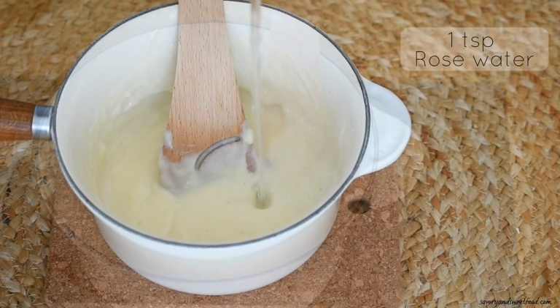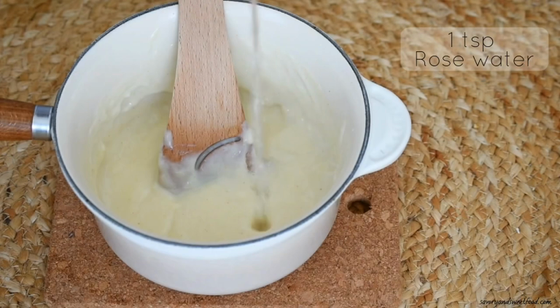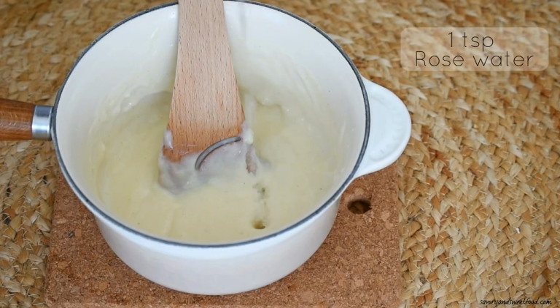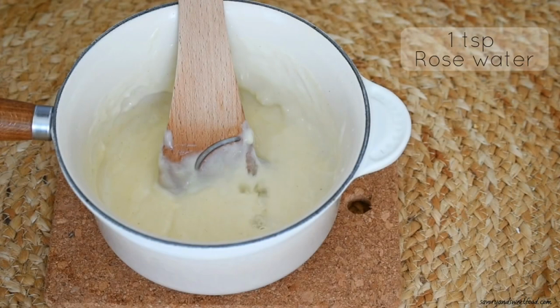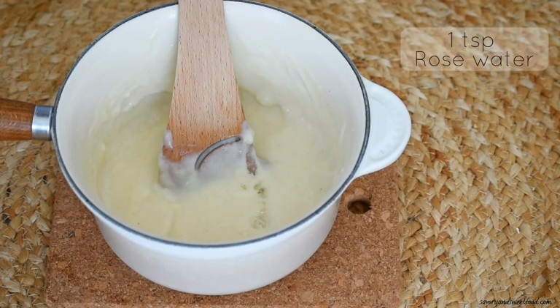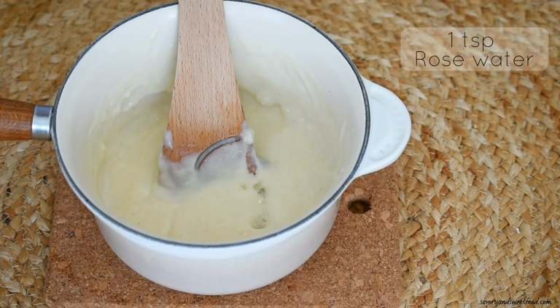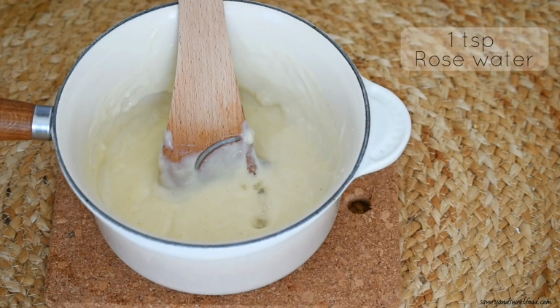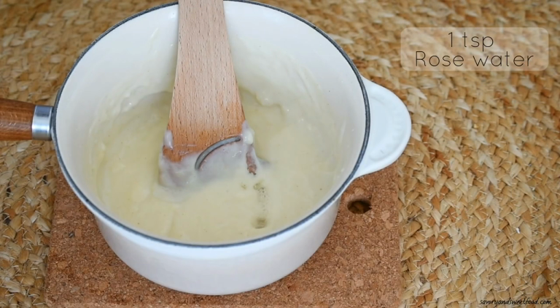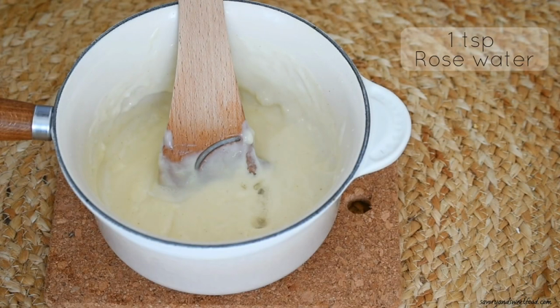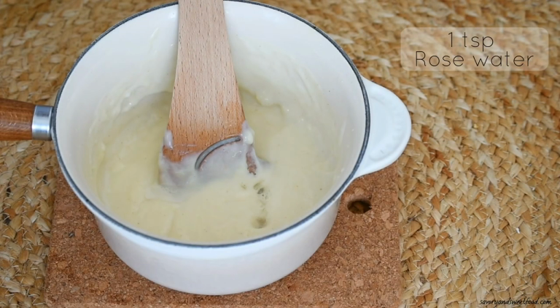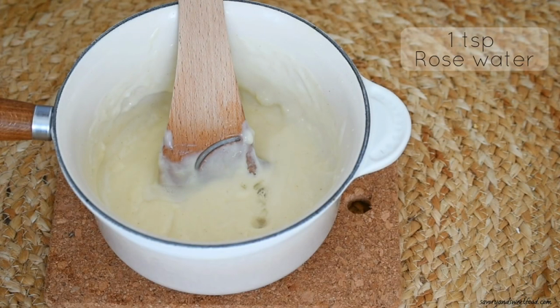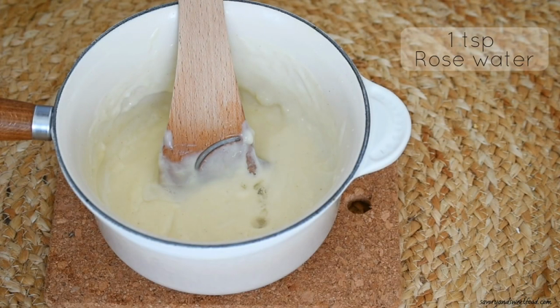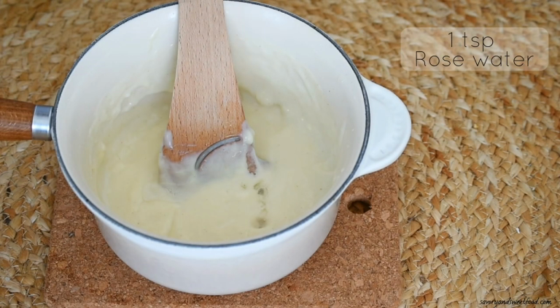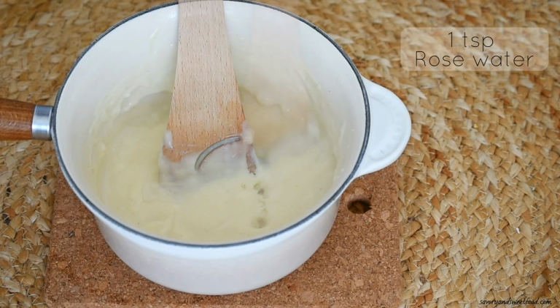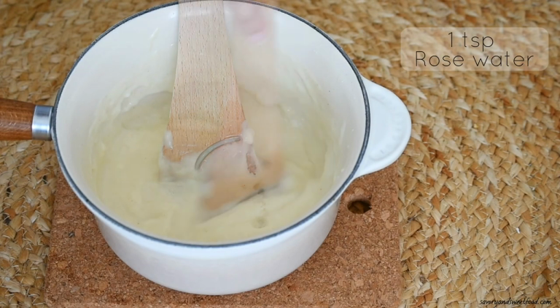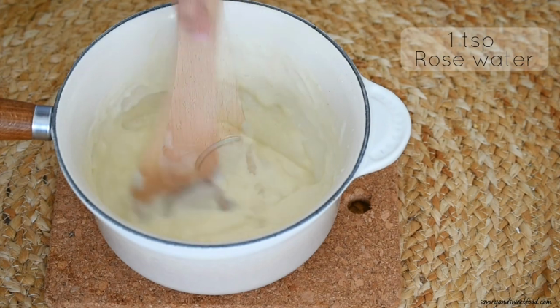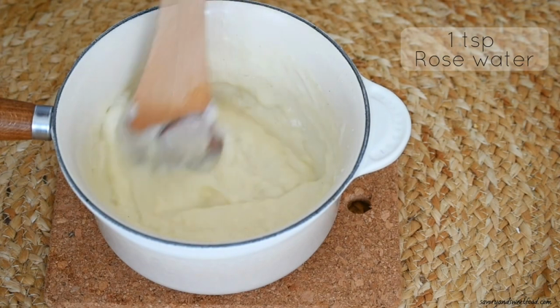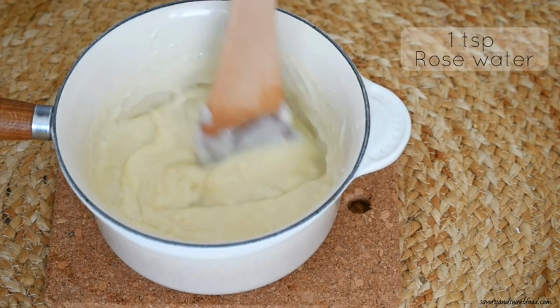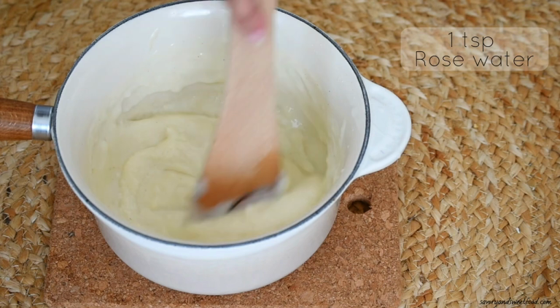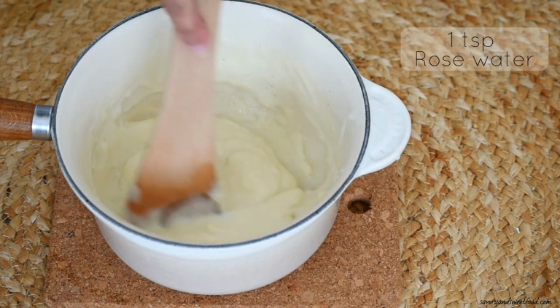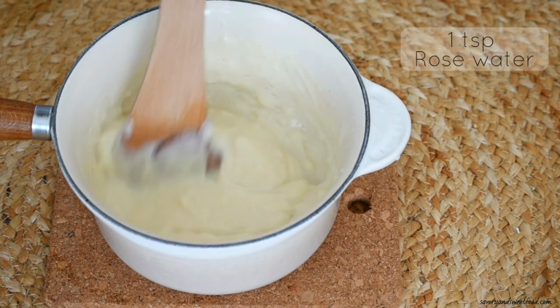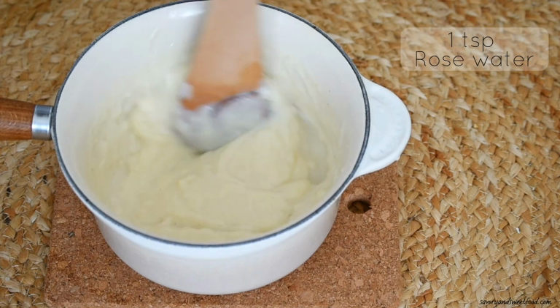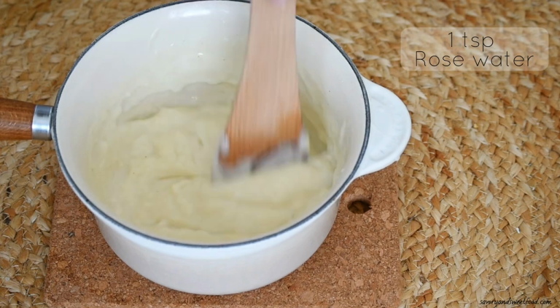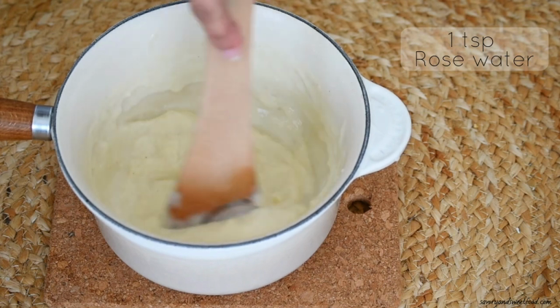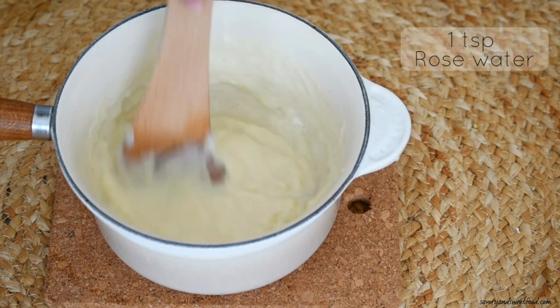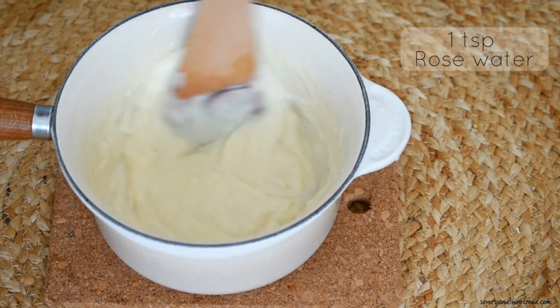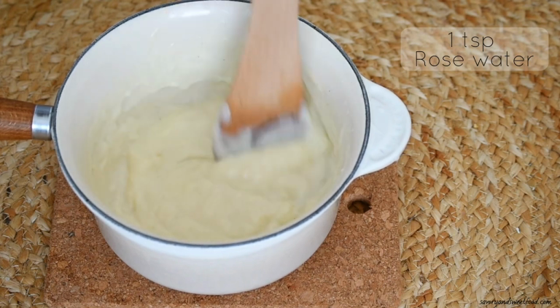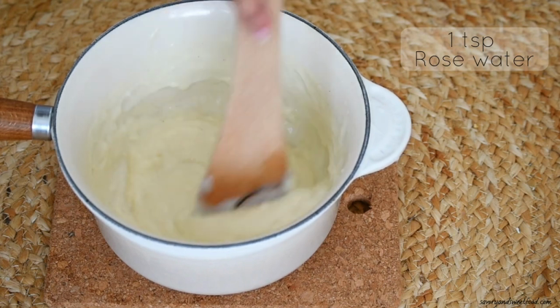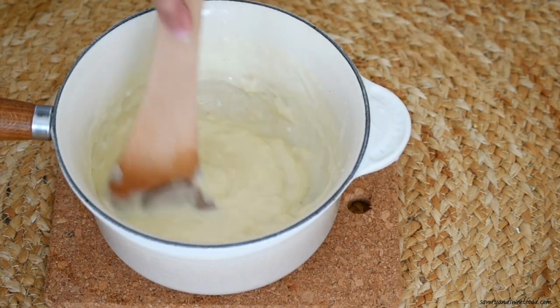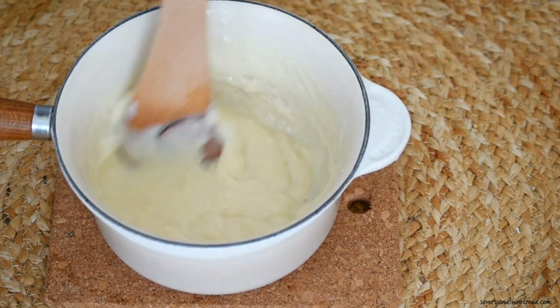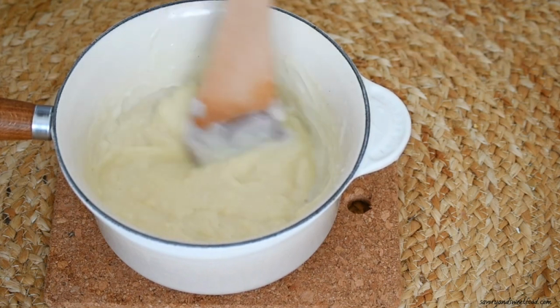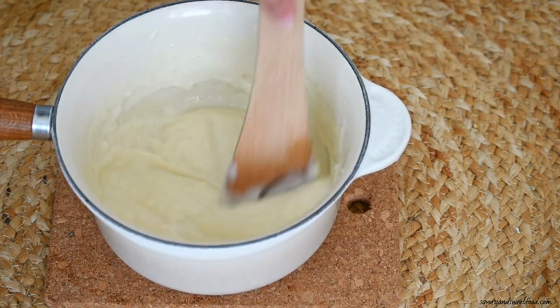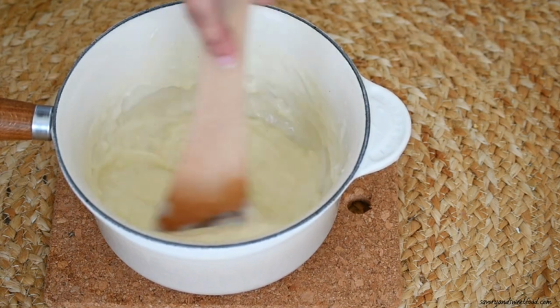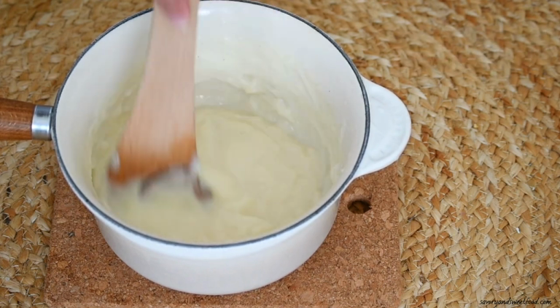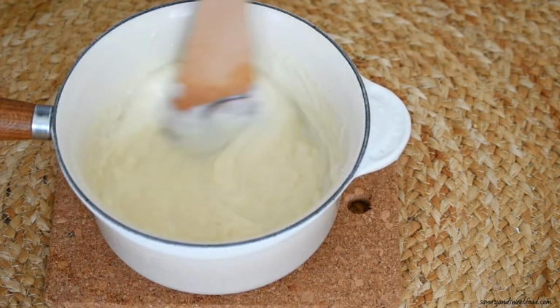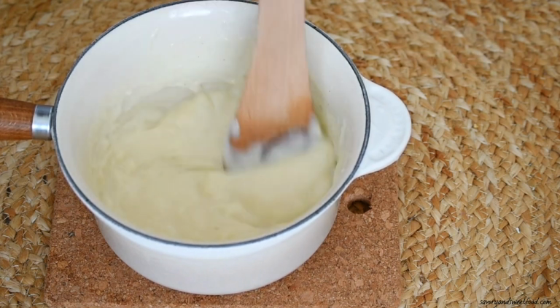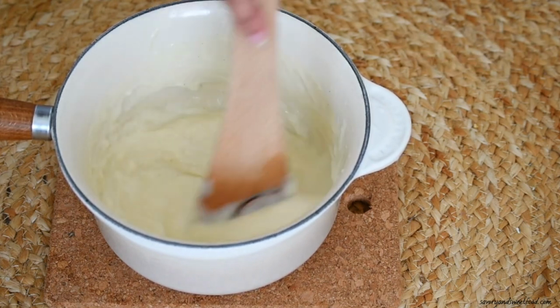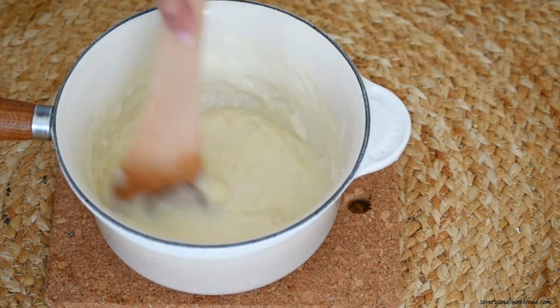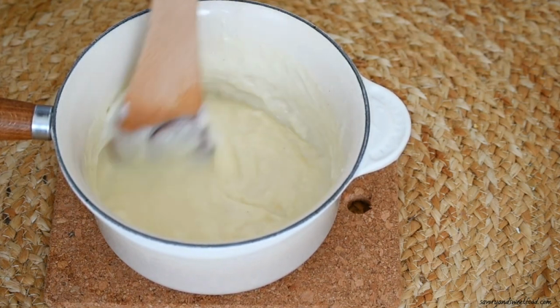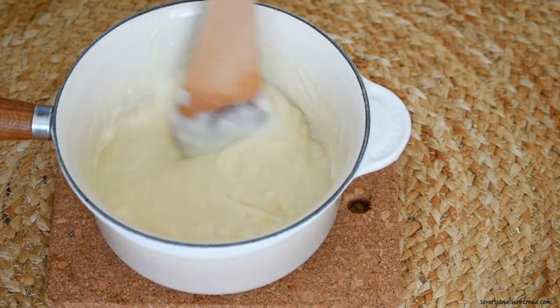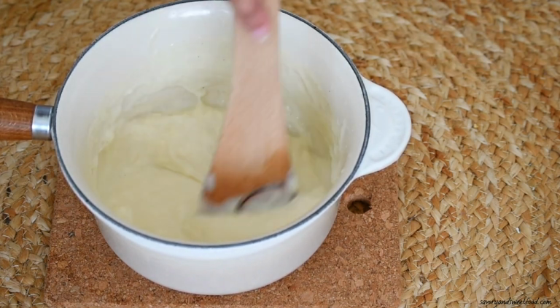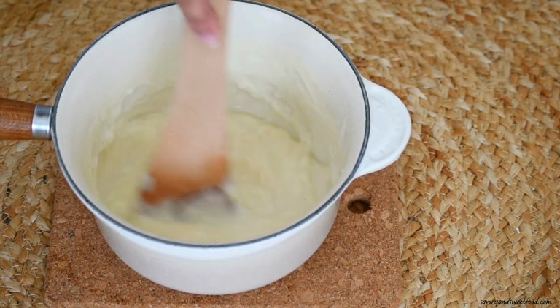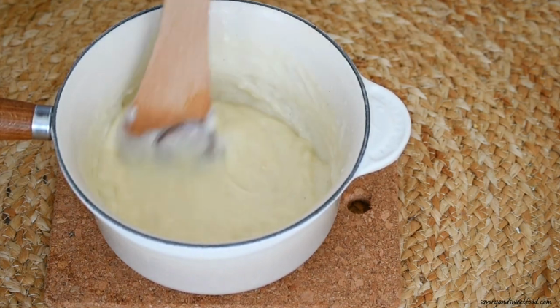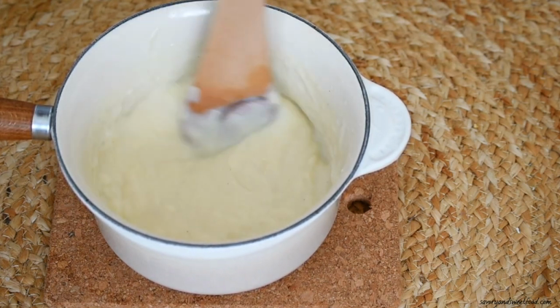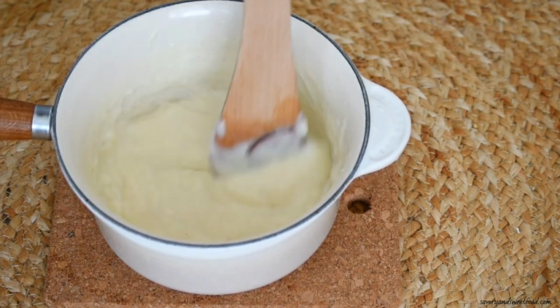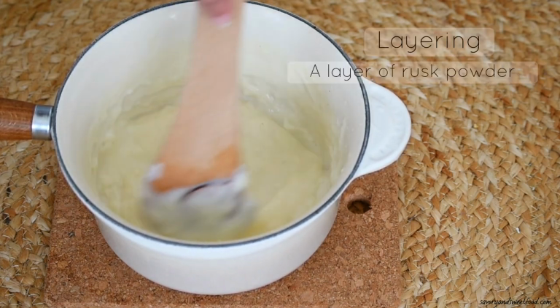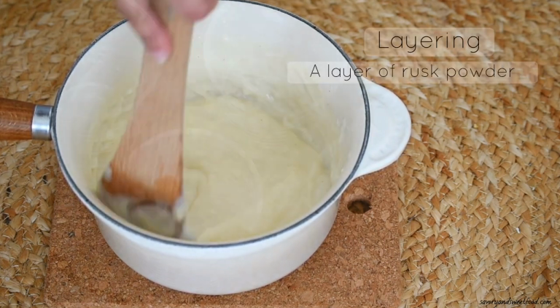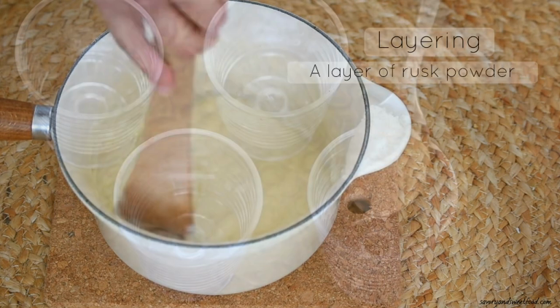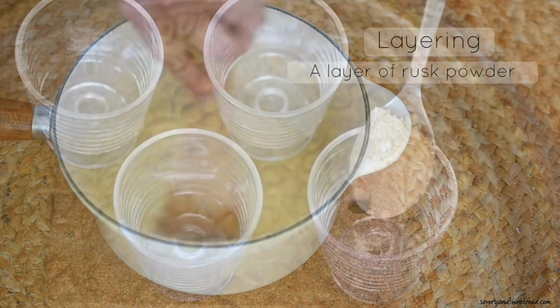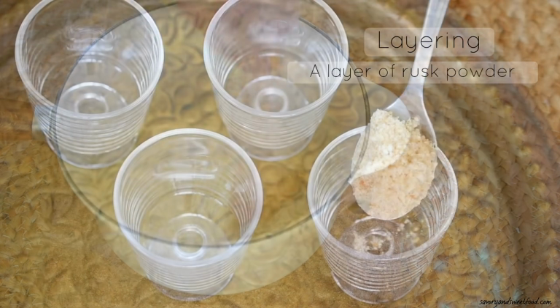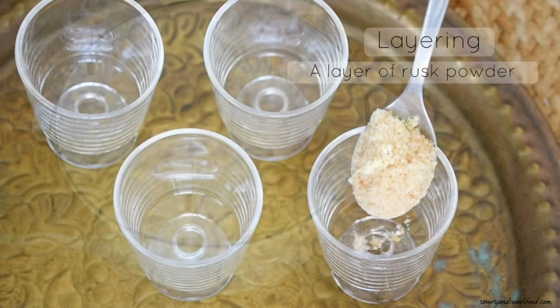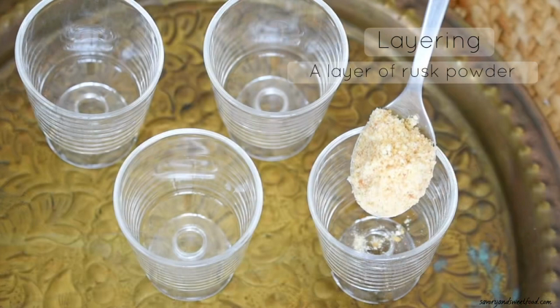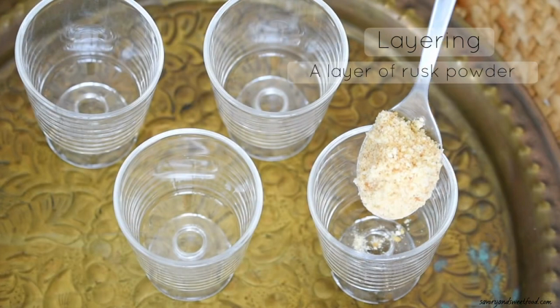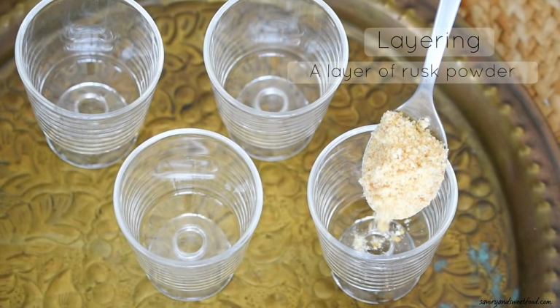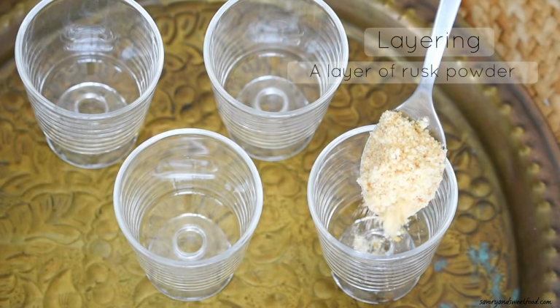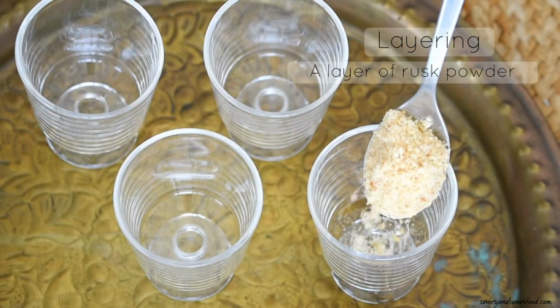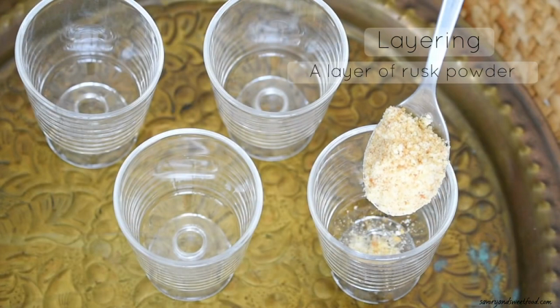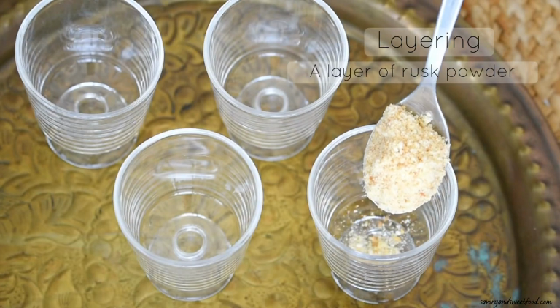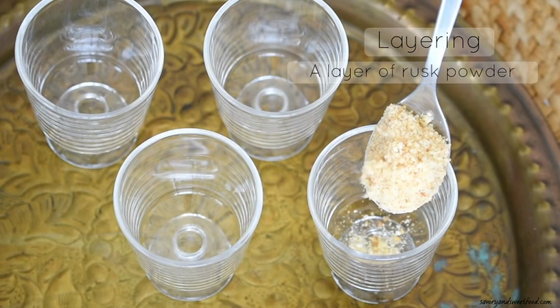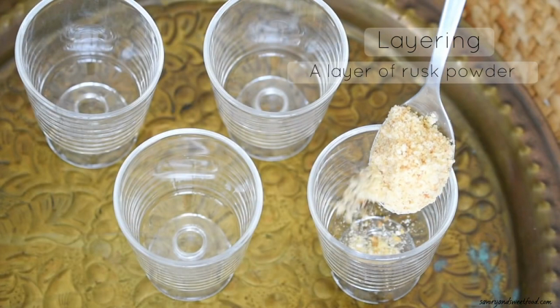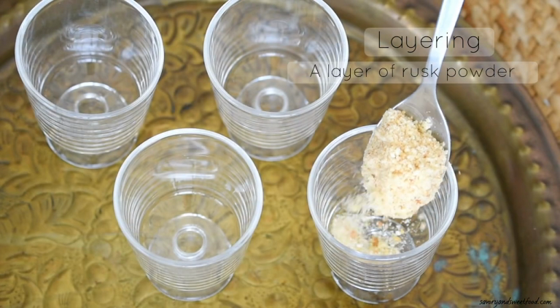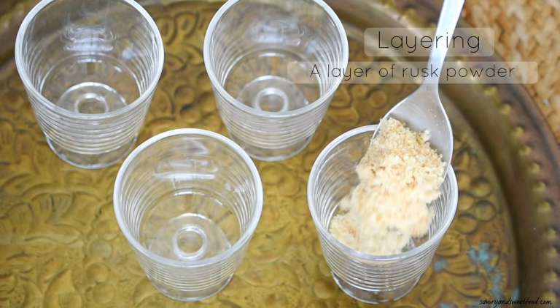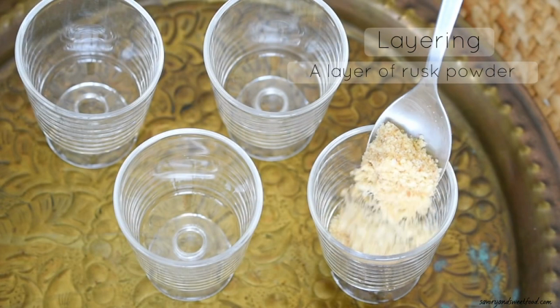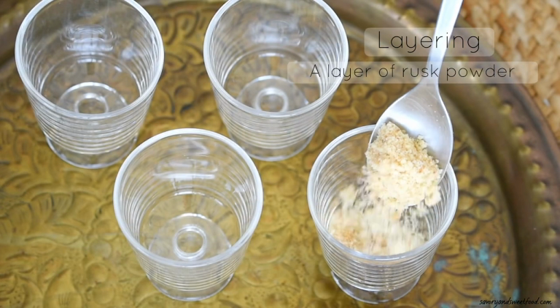Once the custard becomes a little thick, turn off the flame and add rose water. You can add orange blossom water as well.